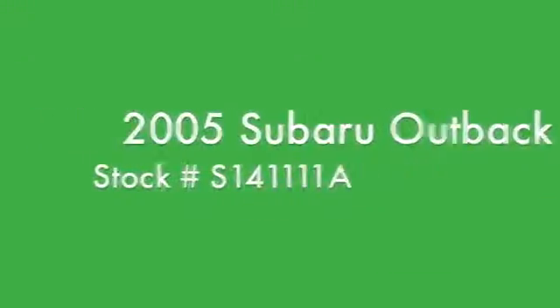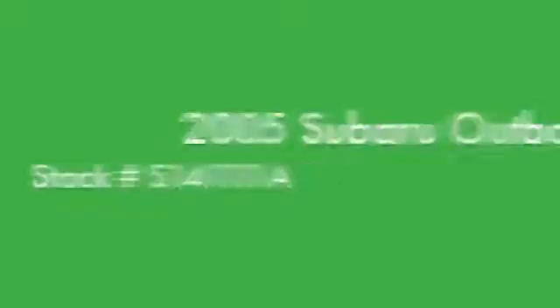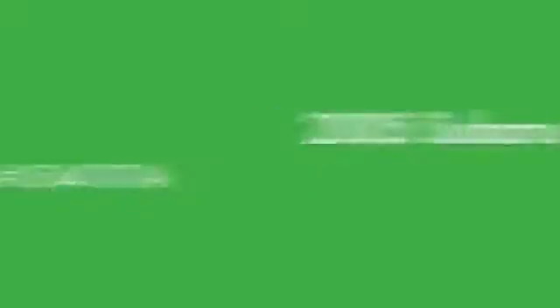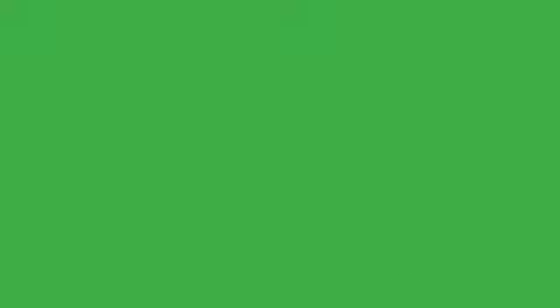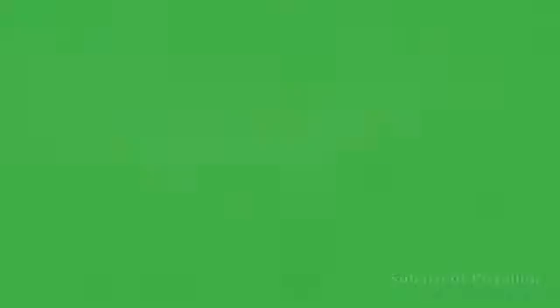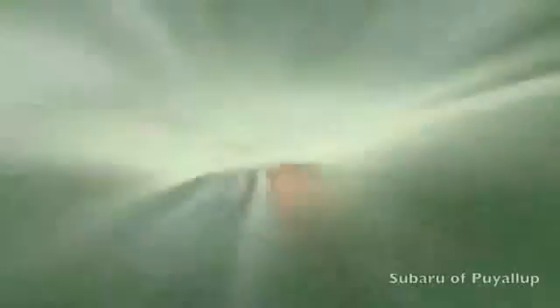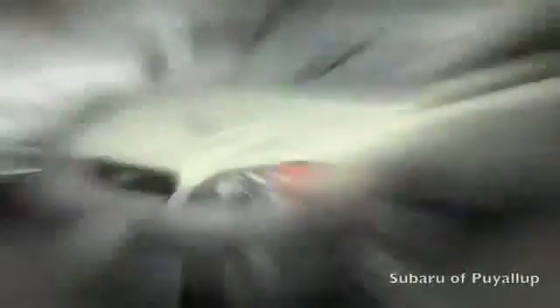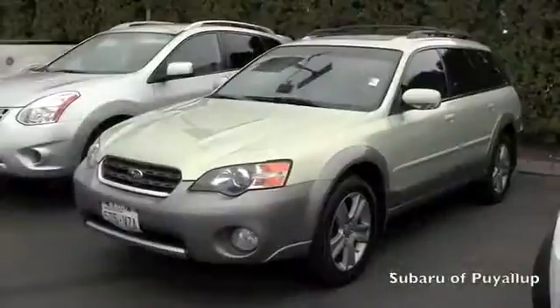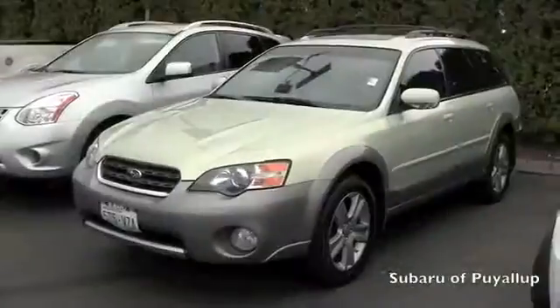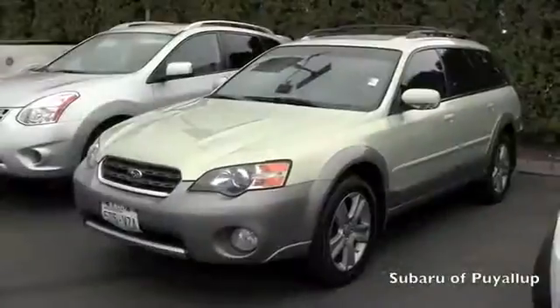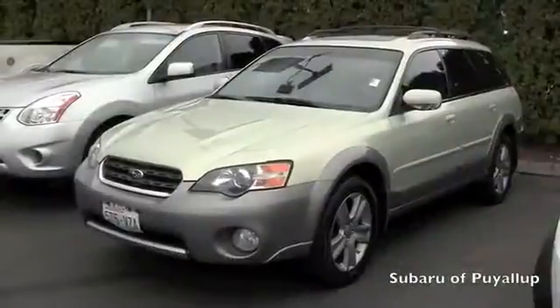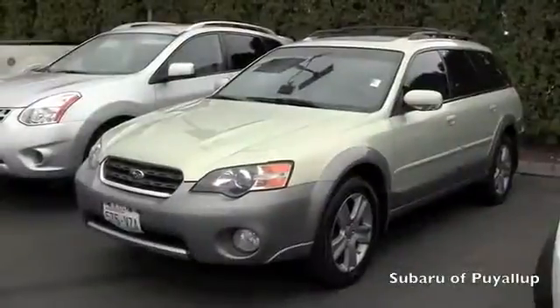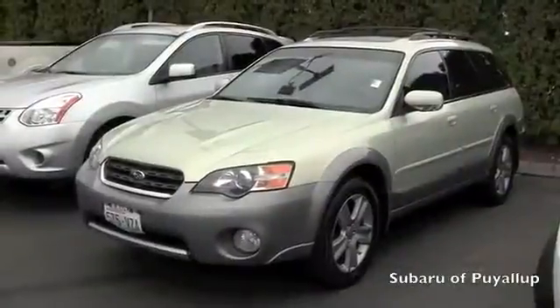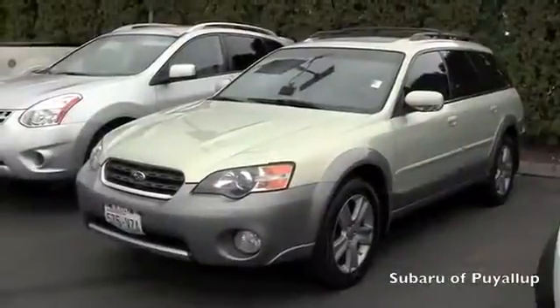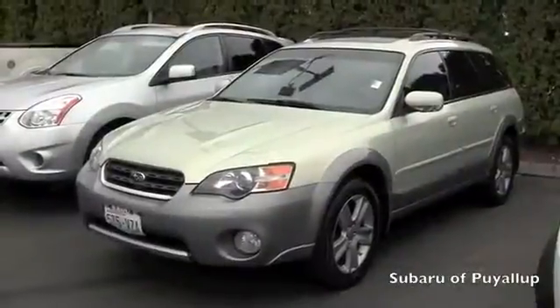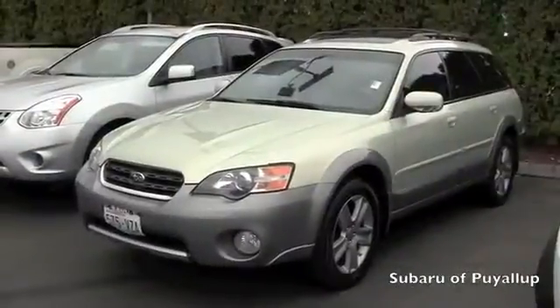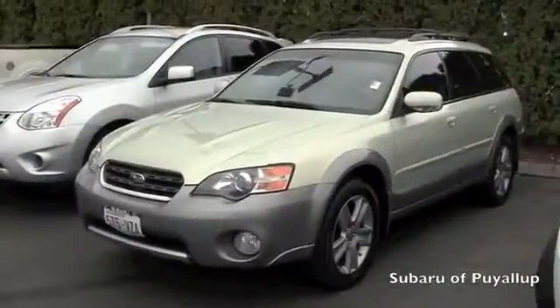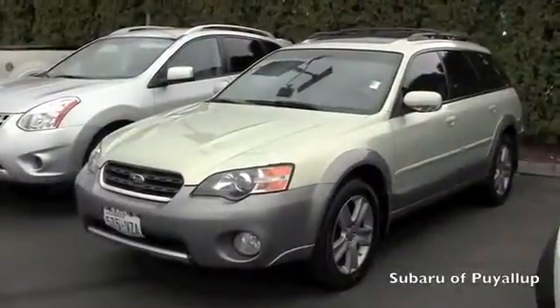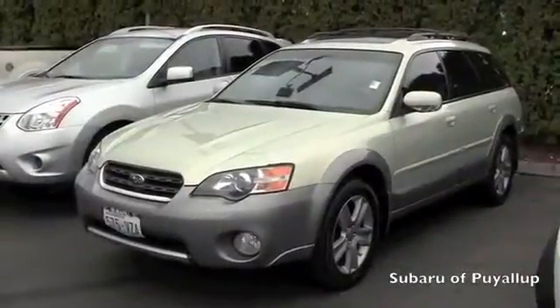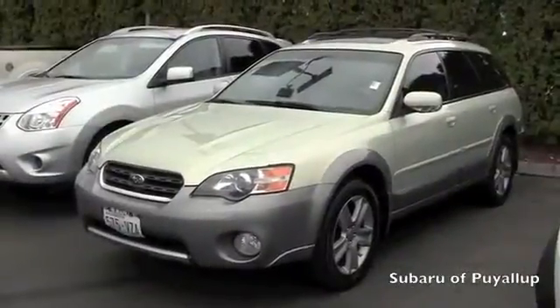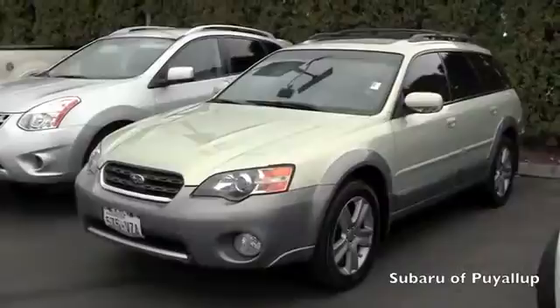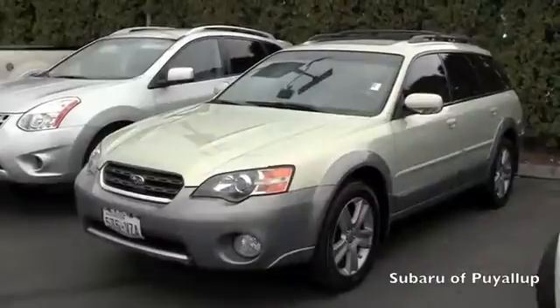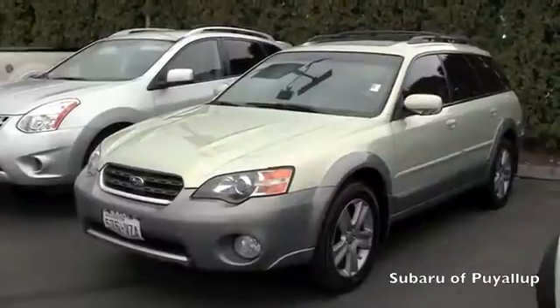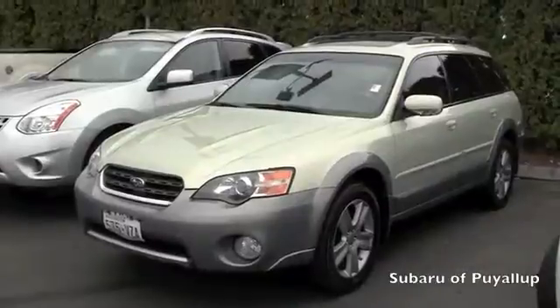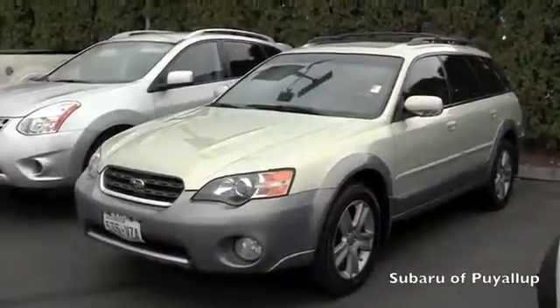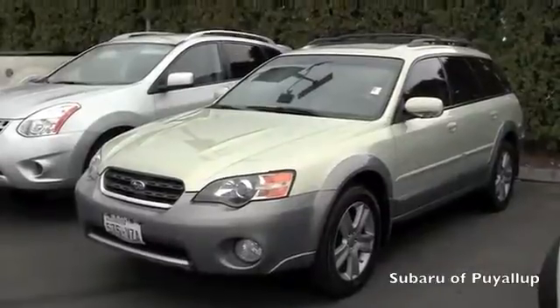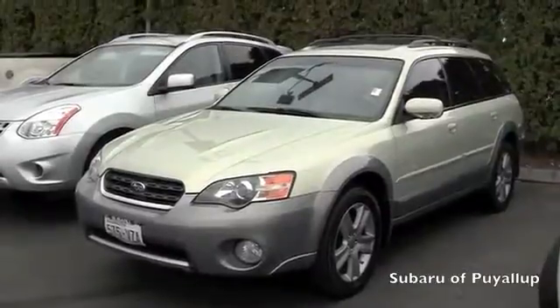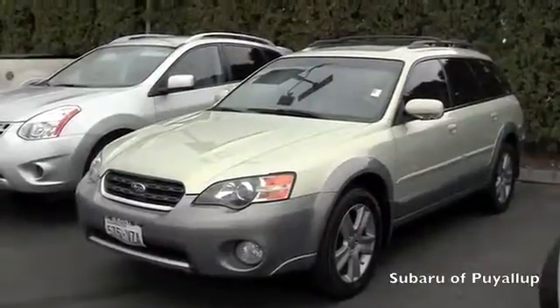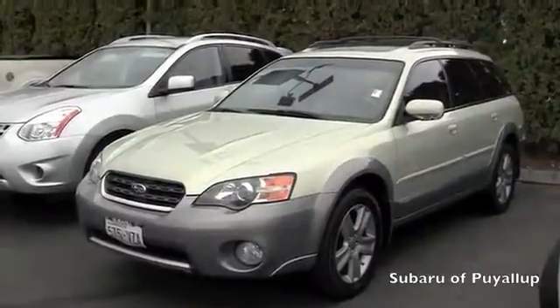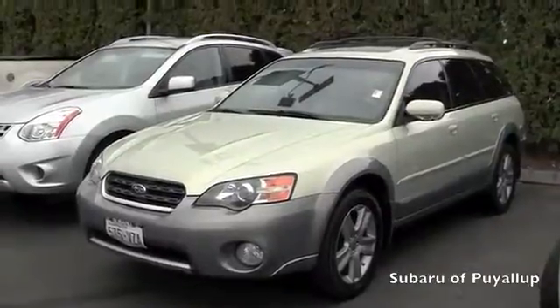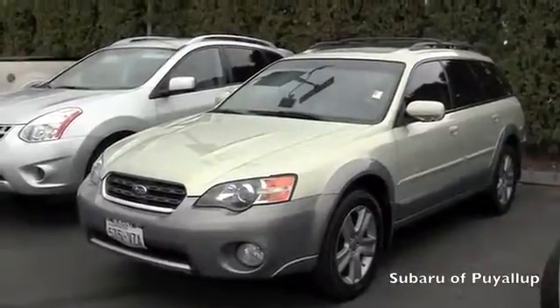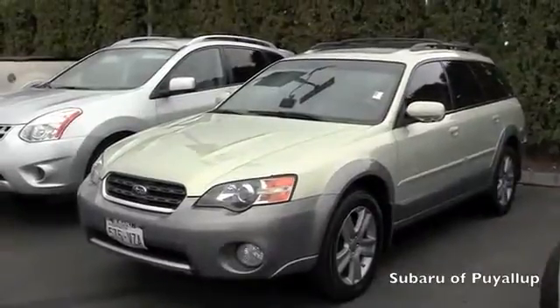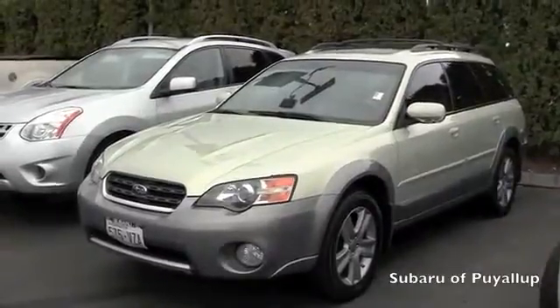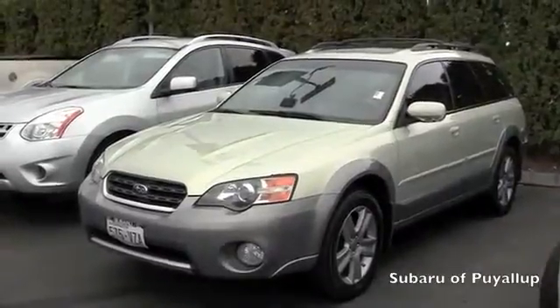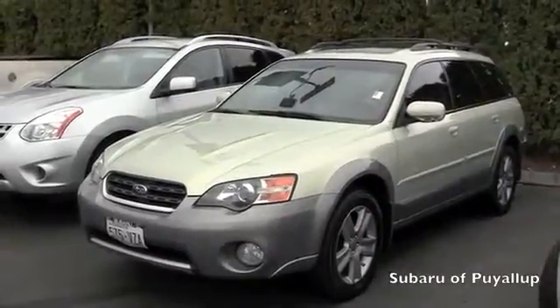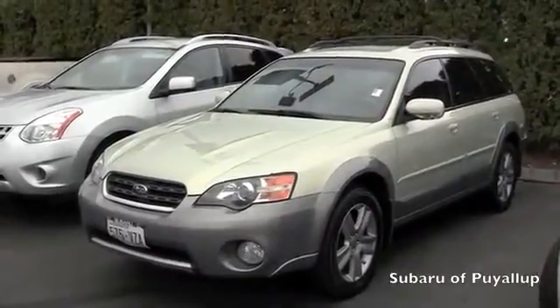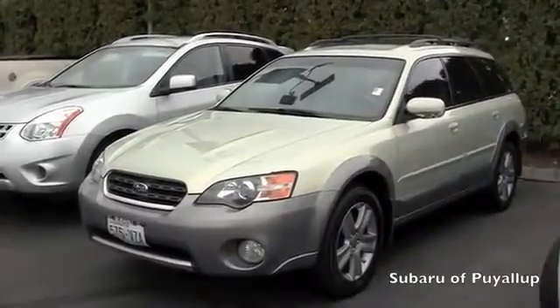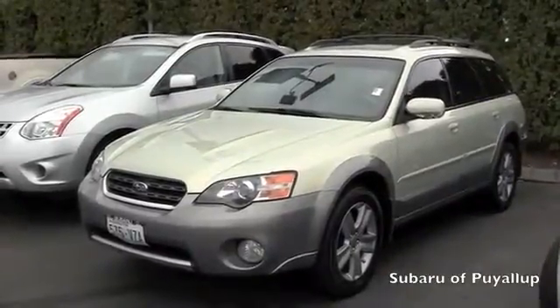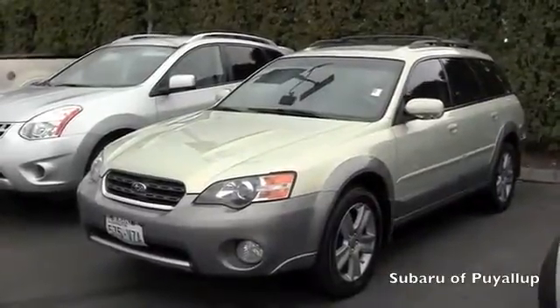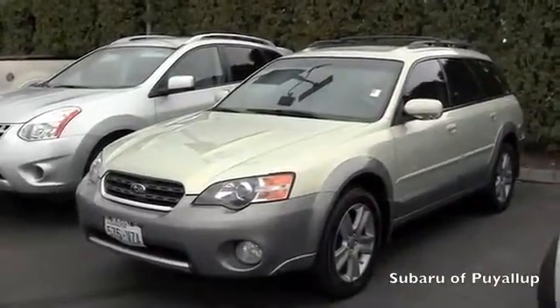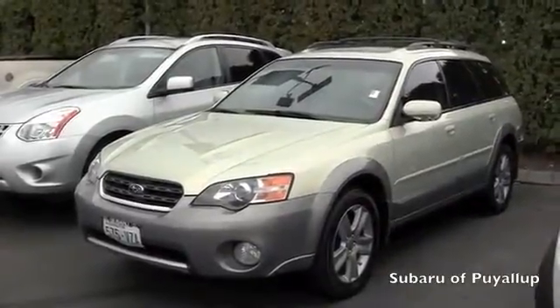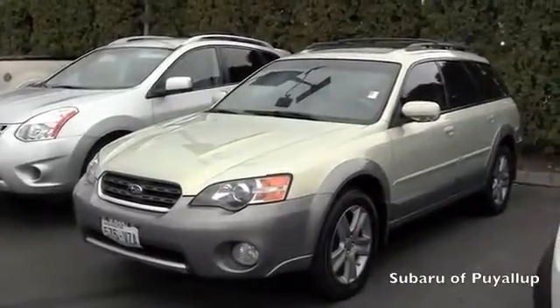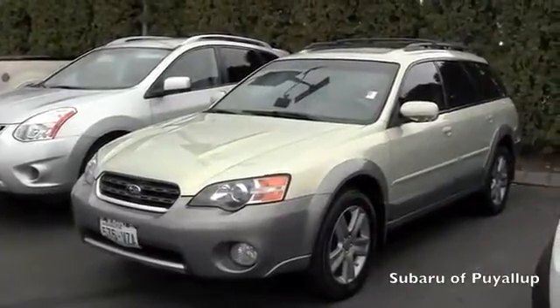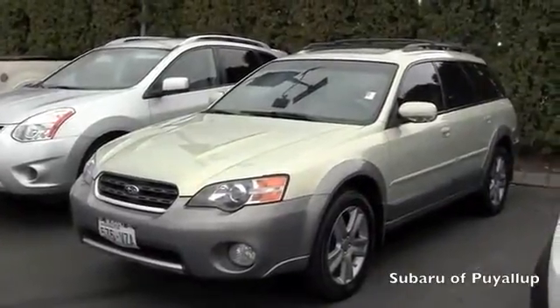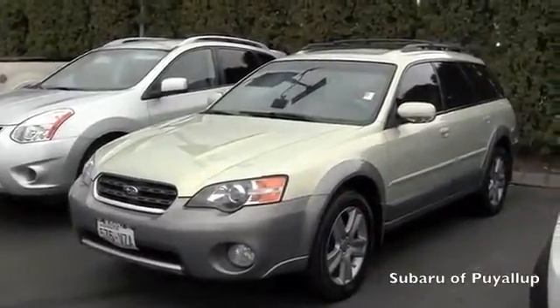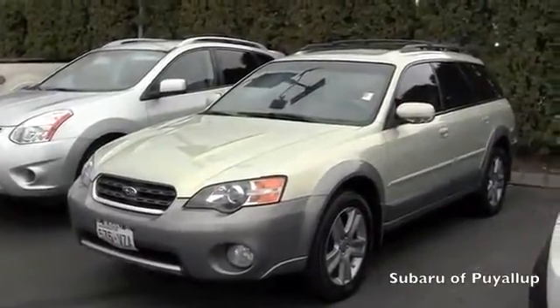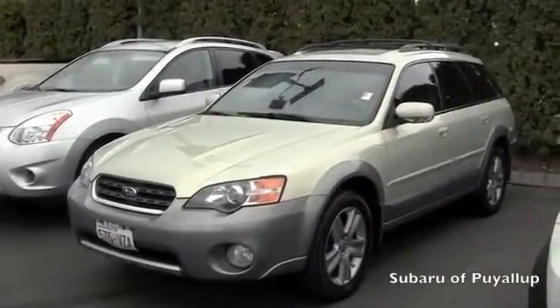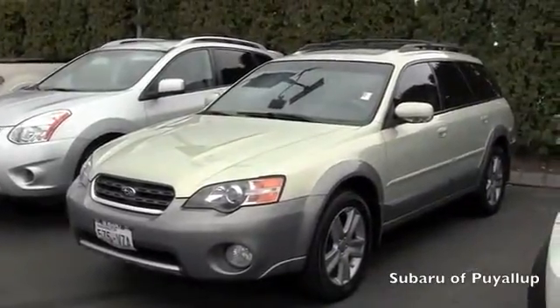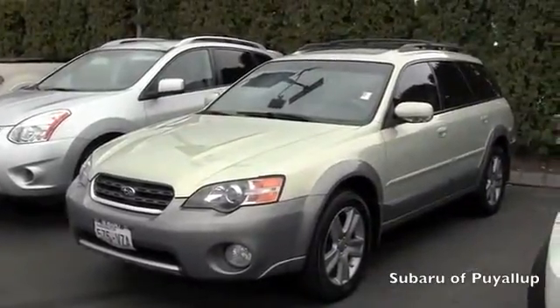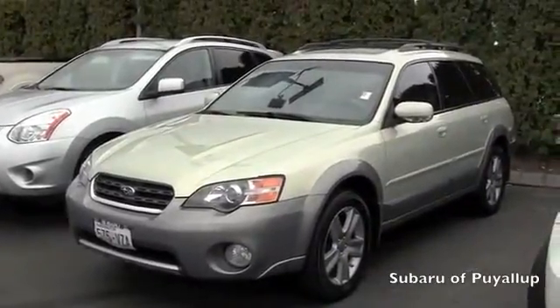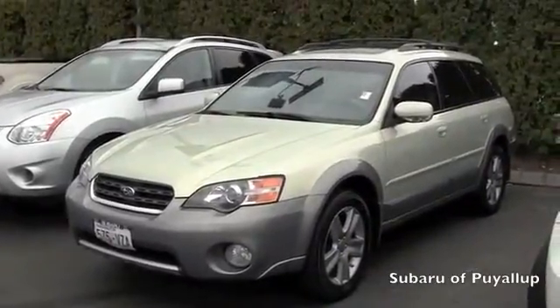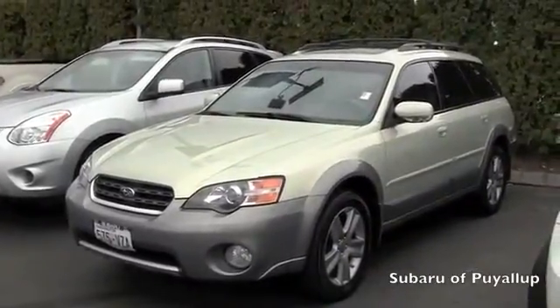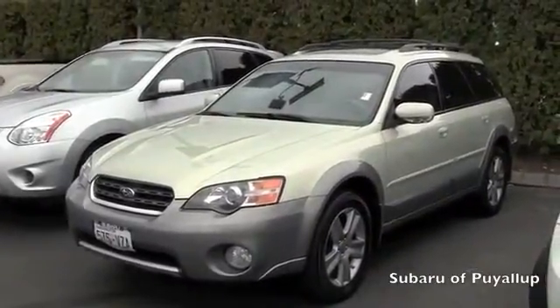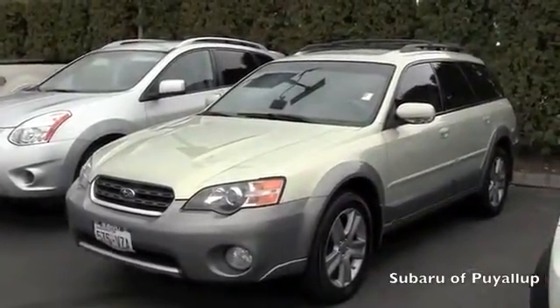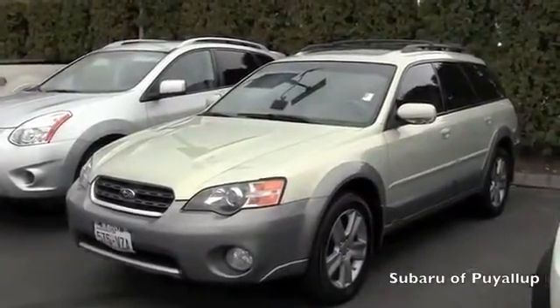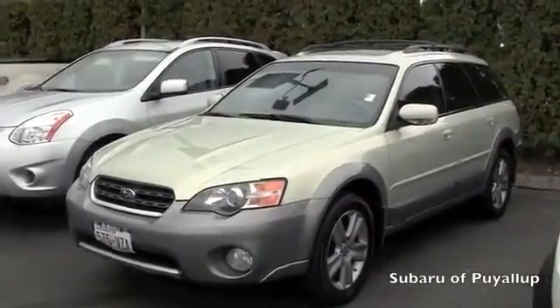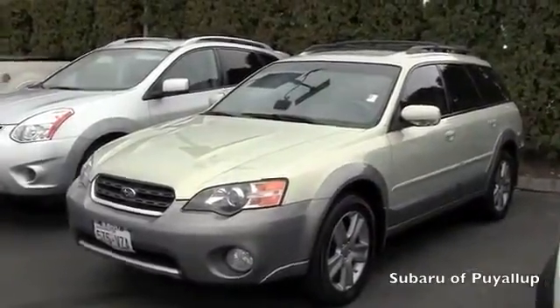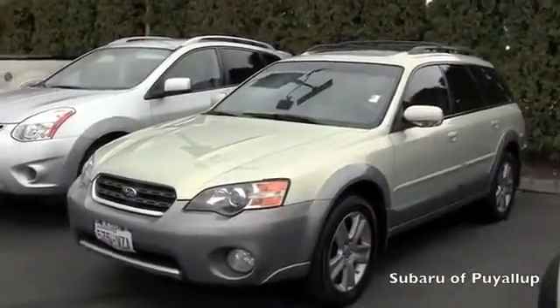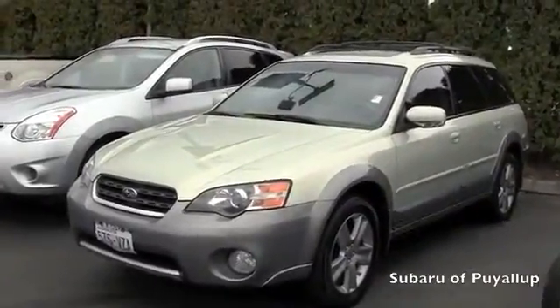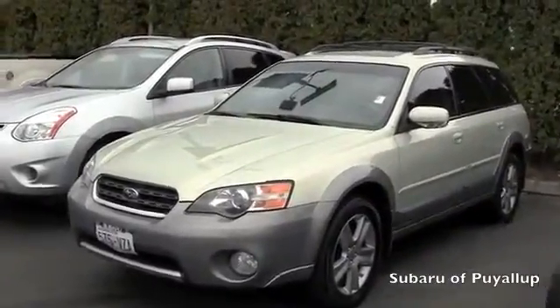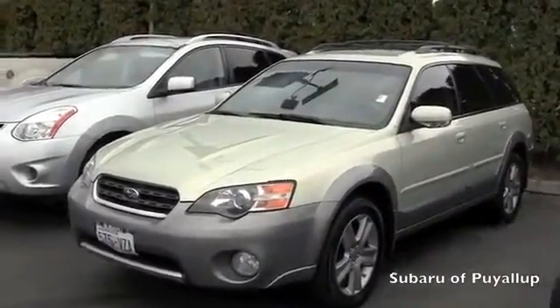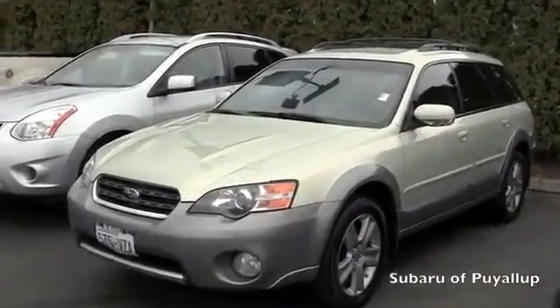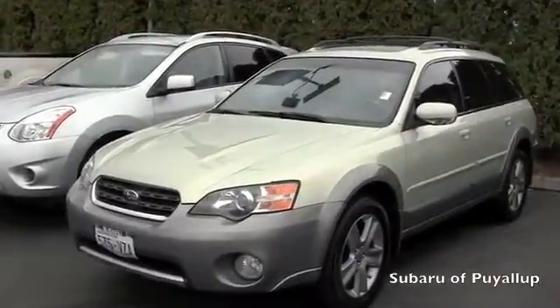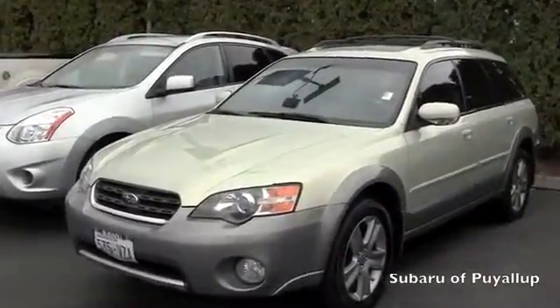I'm here at the Subaru Puyallup, your stress-free dealership, and I have a 2005 Subaru Outback to show you.